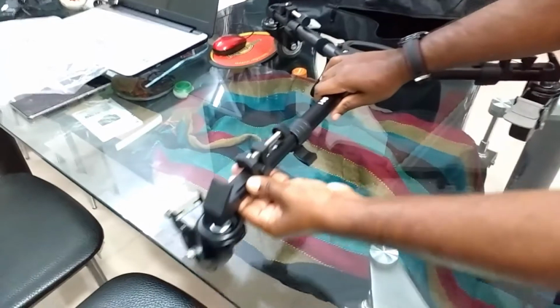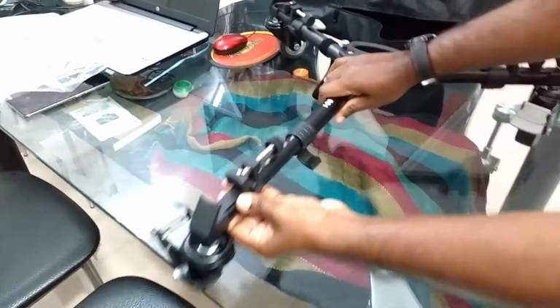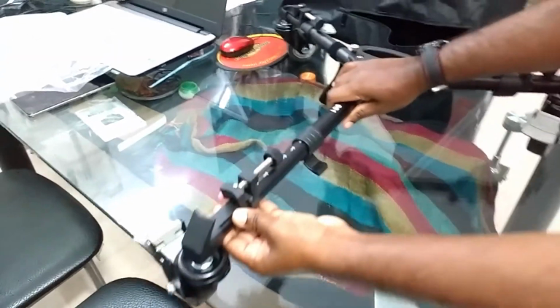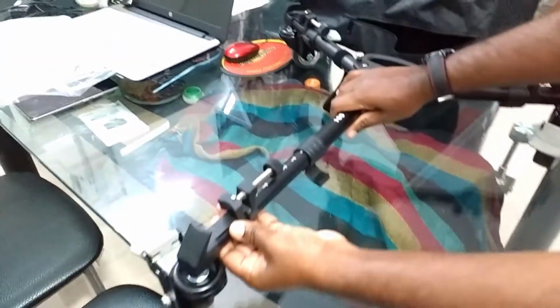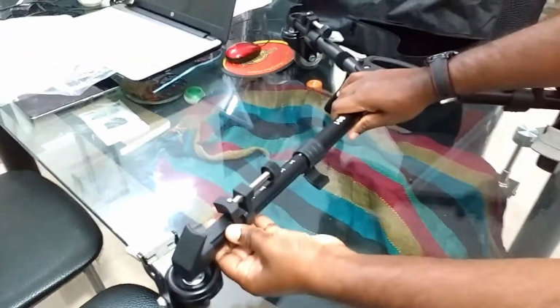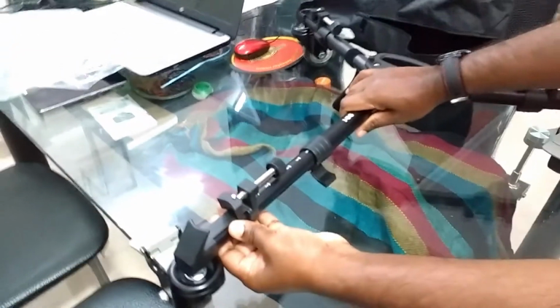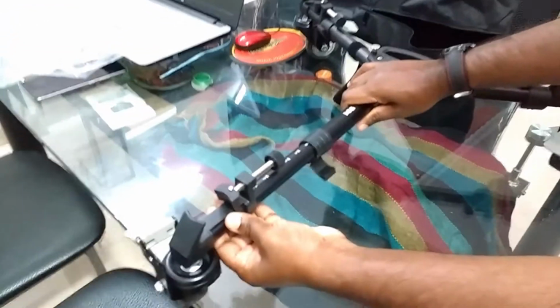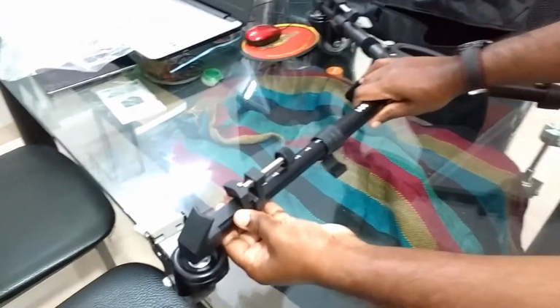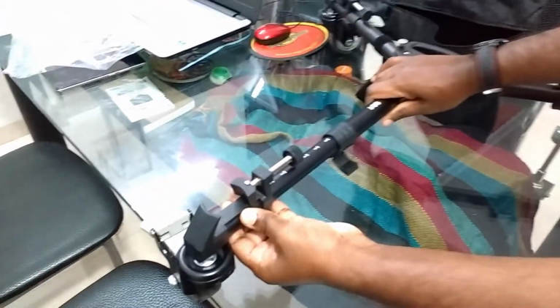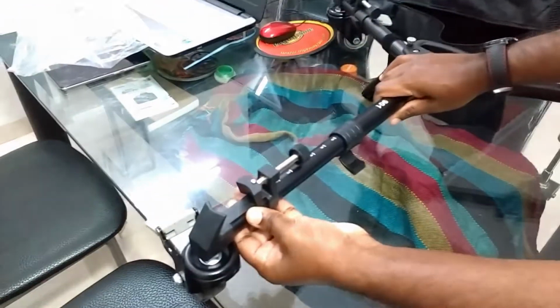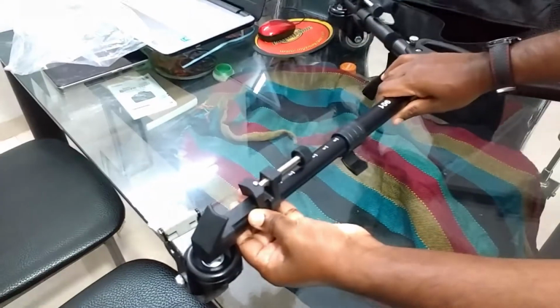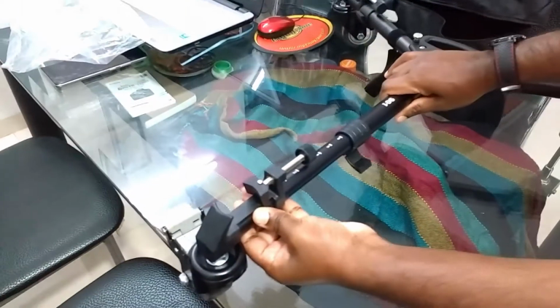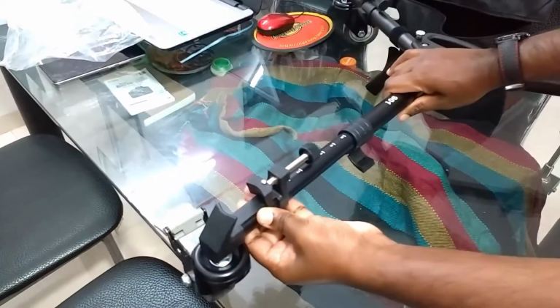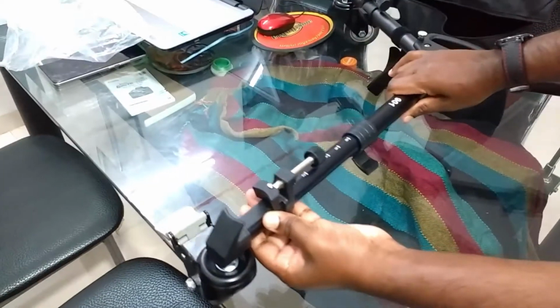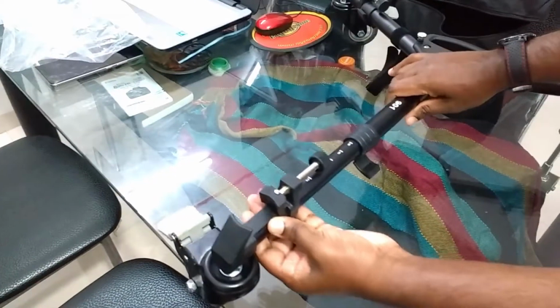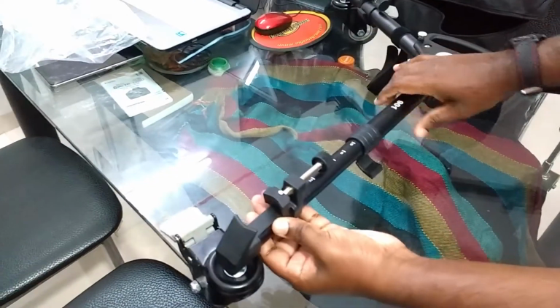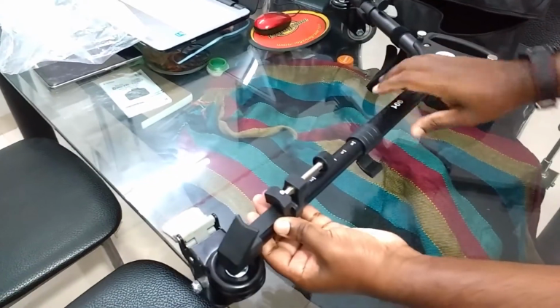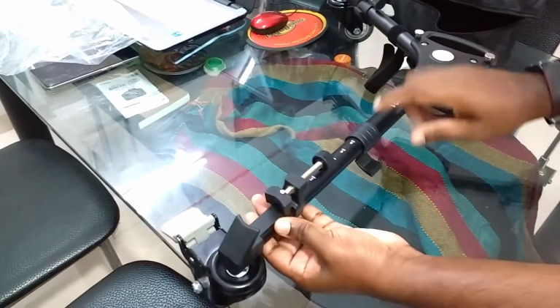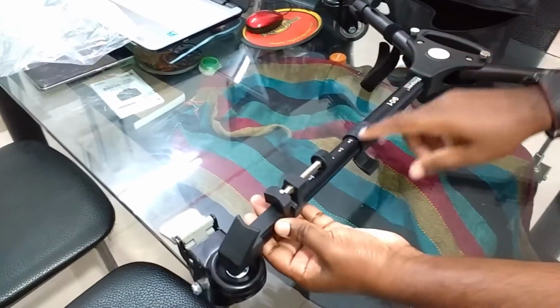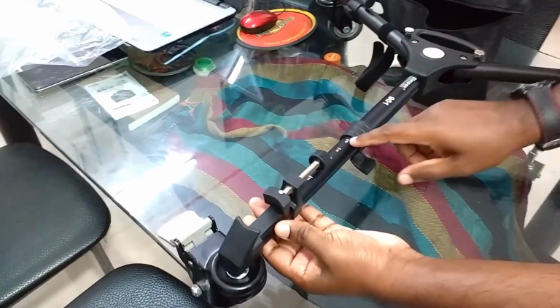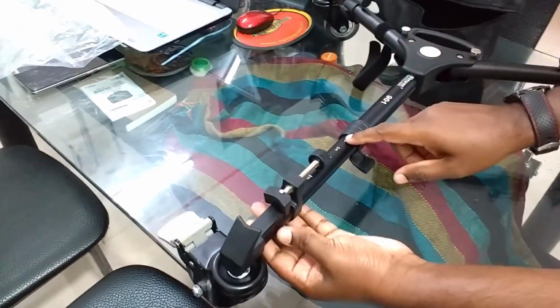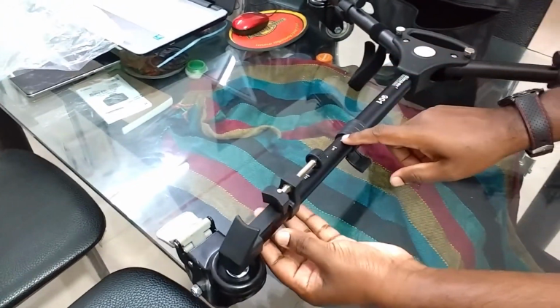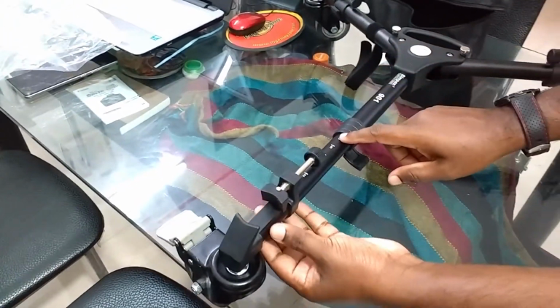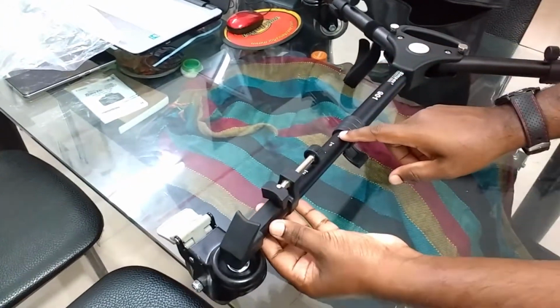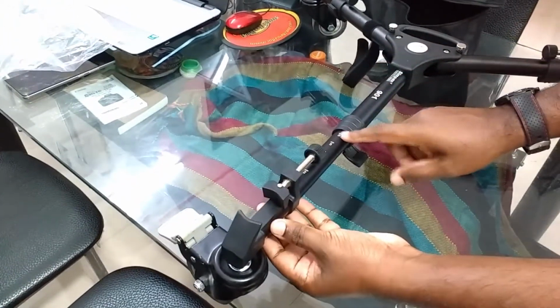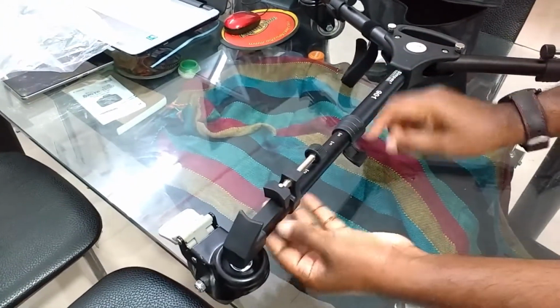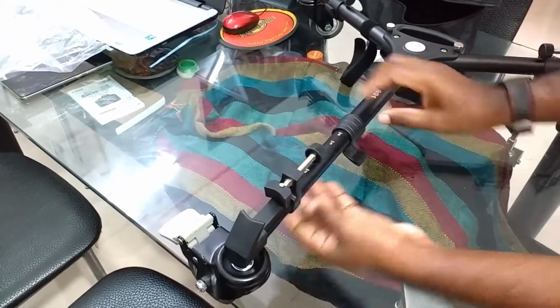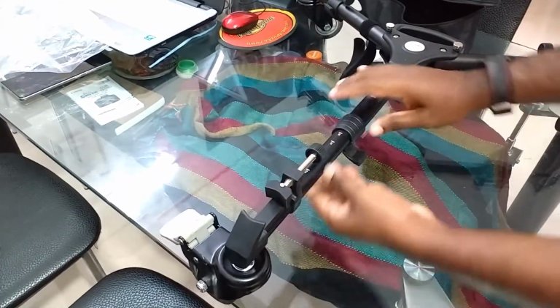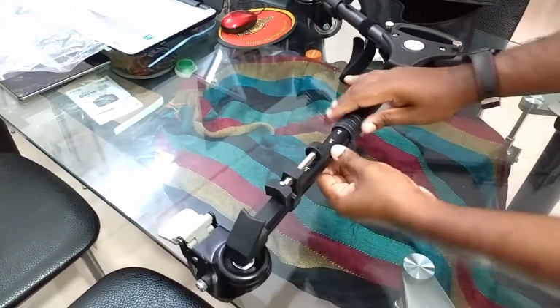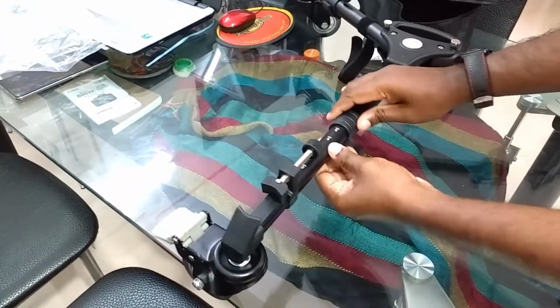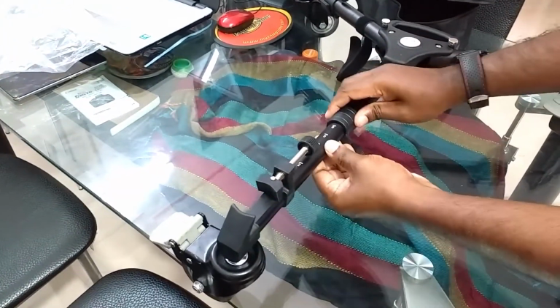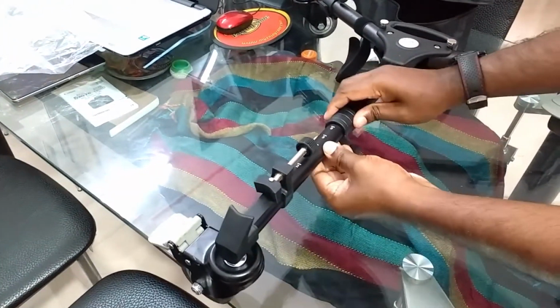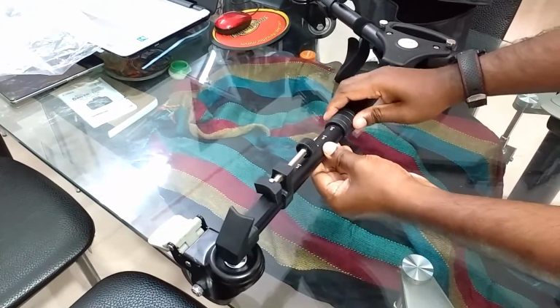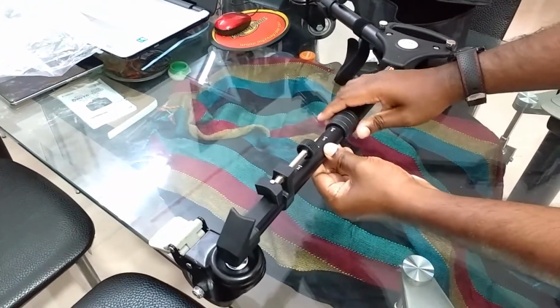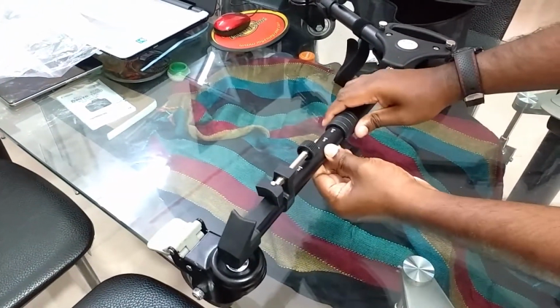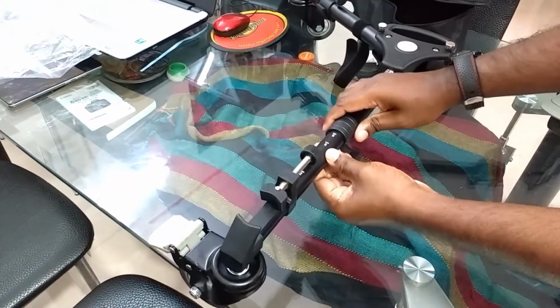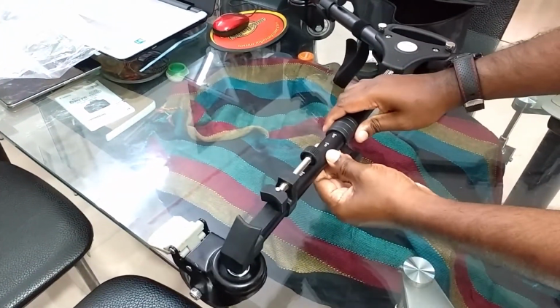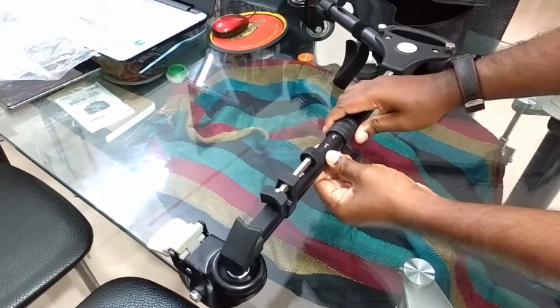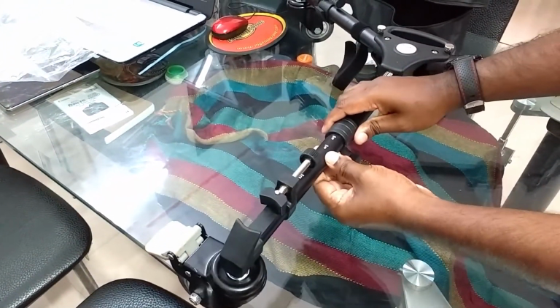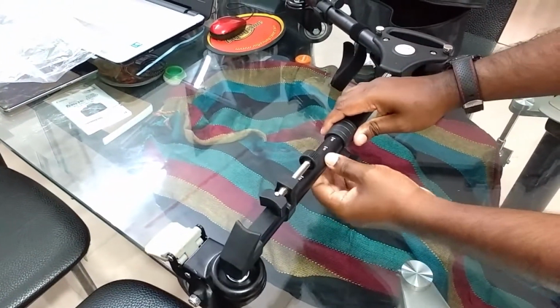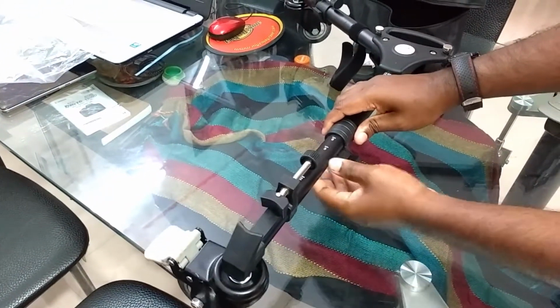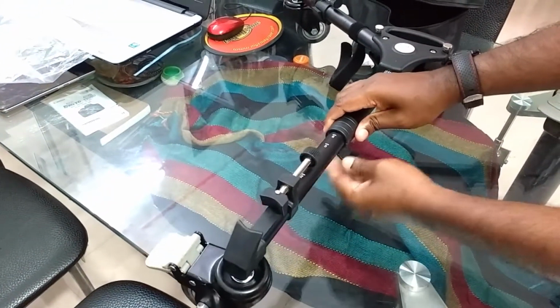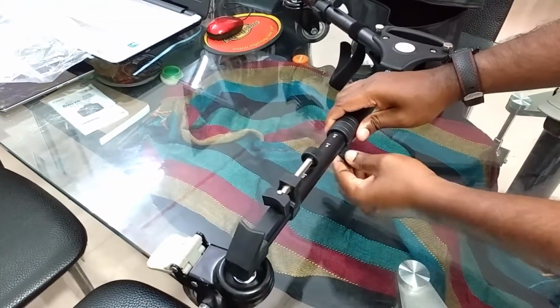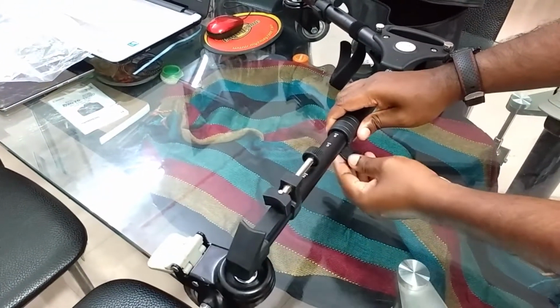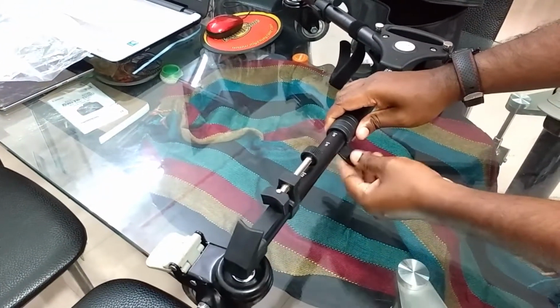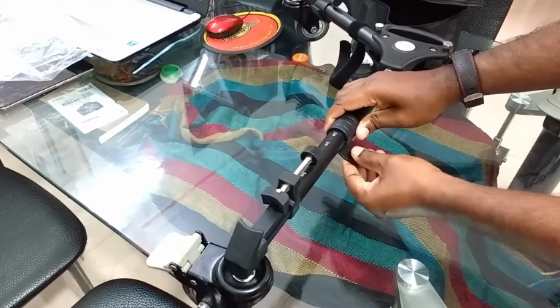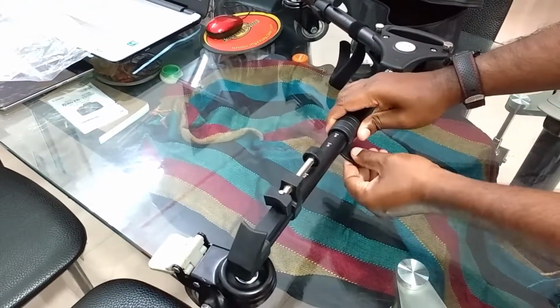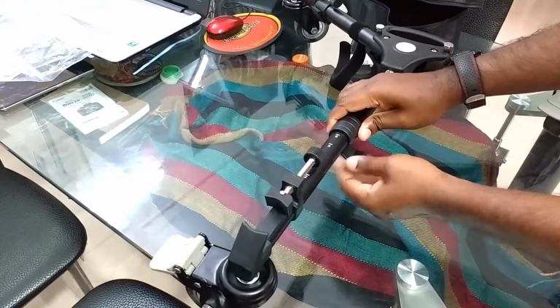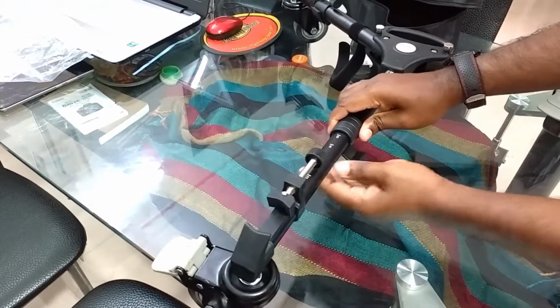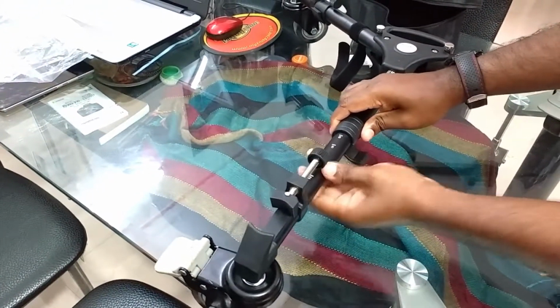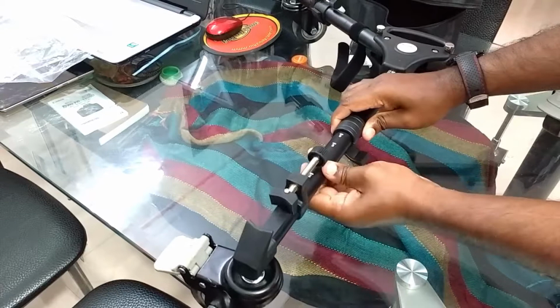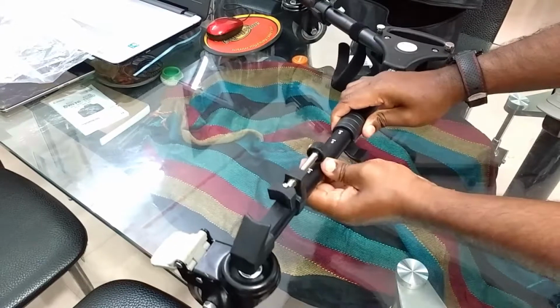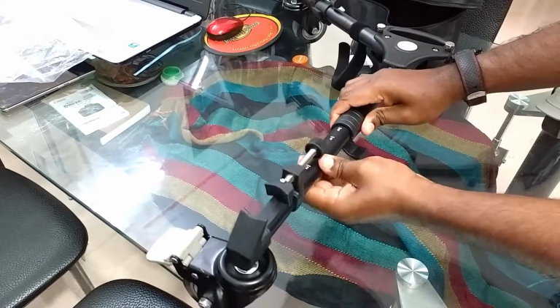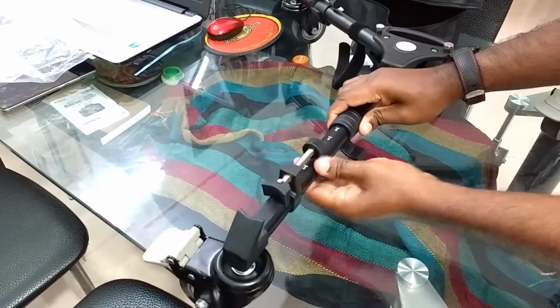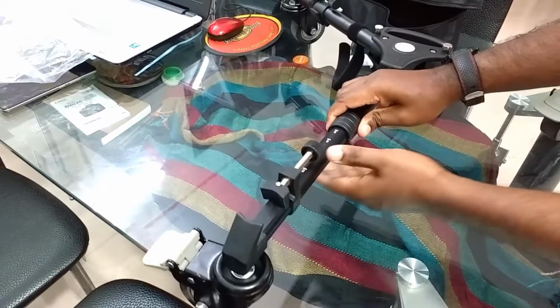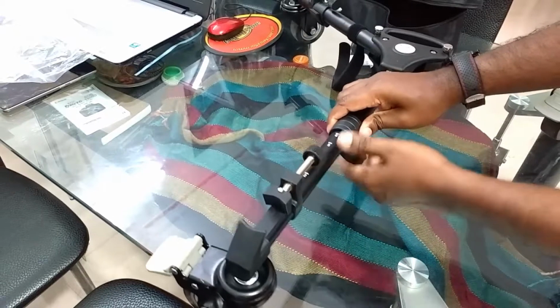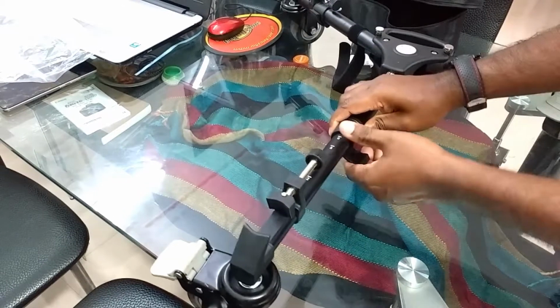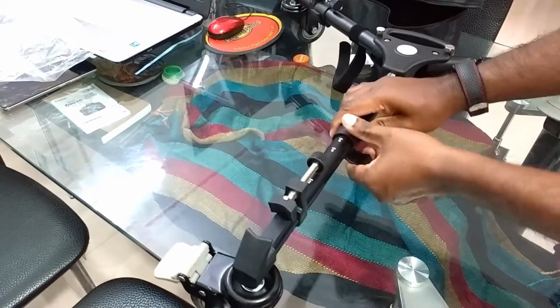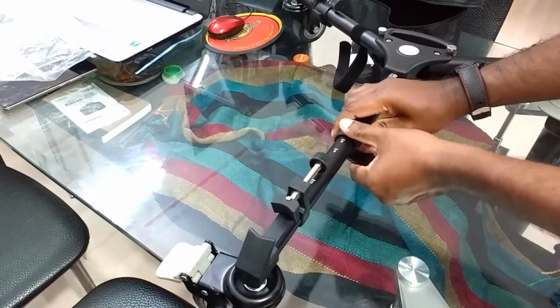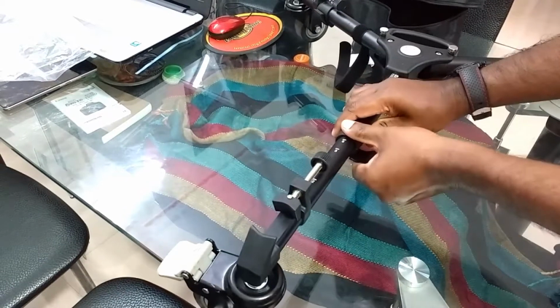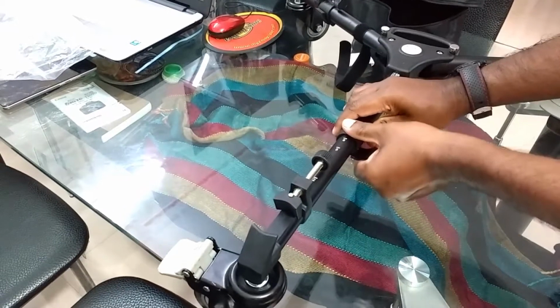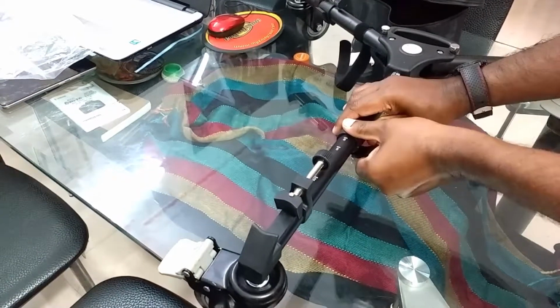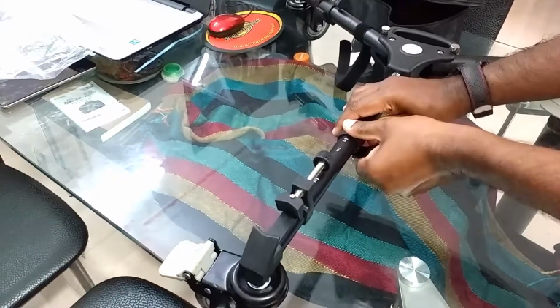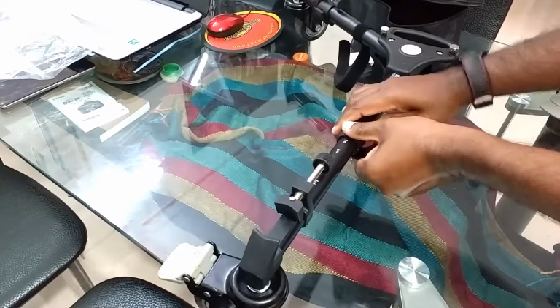Now here is the extension by 12 centimeters. Just lock that.